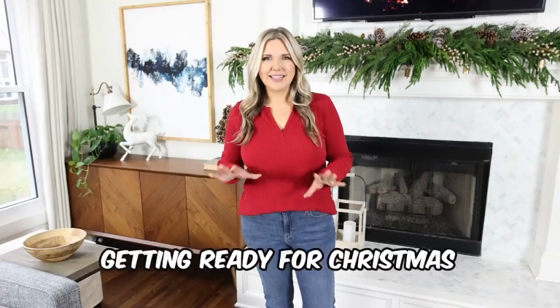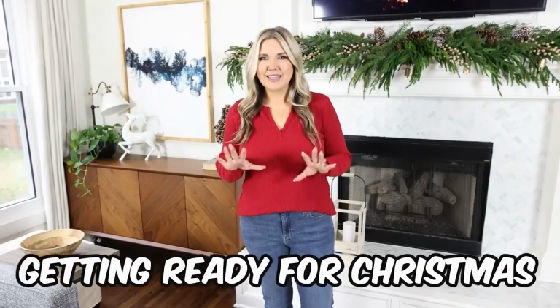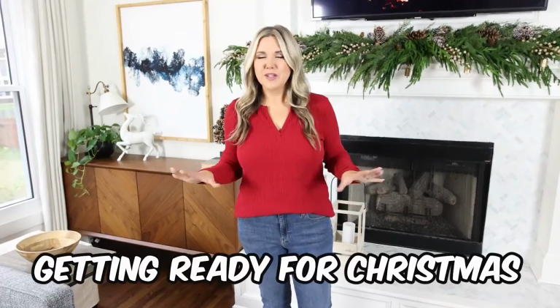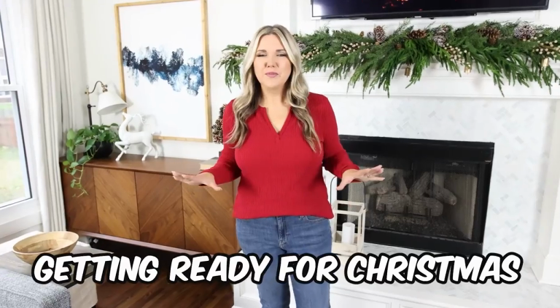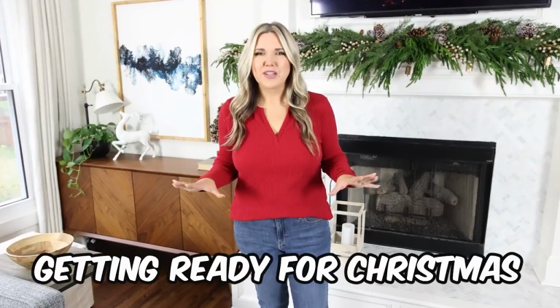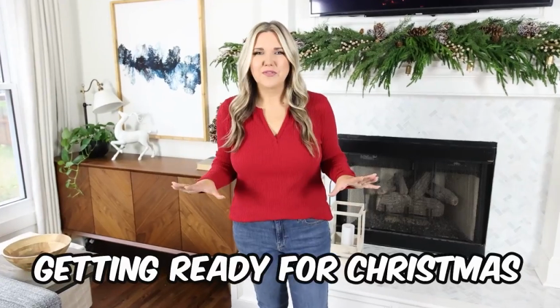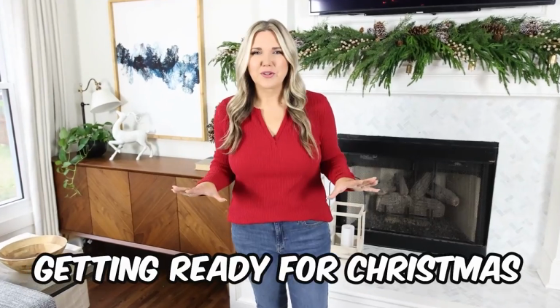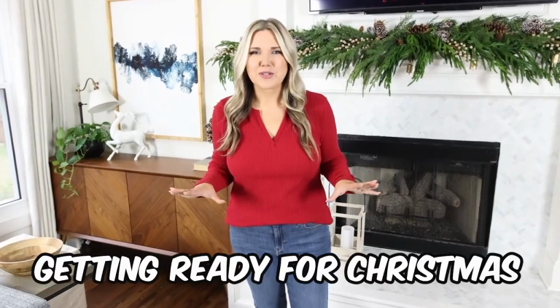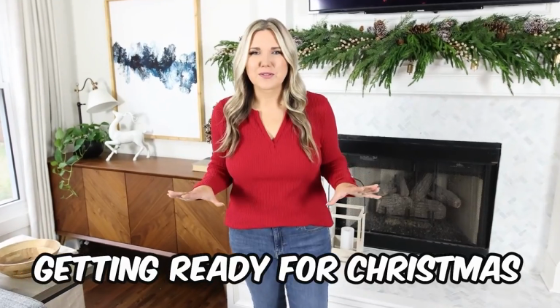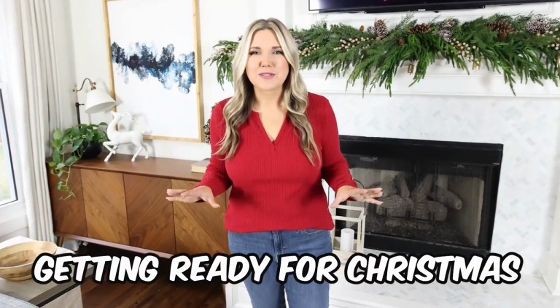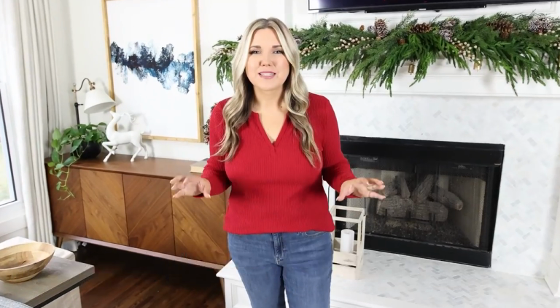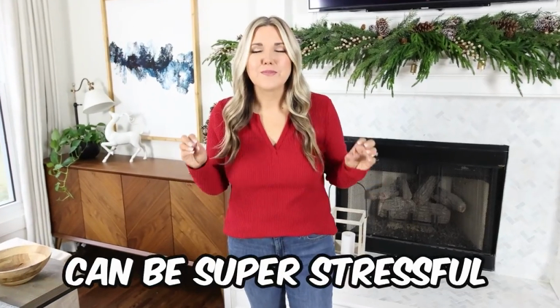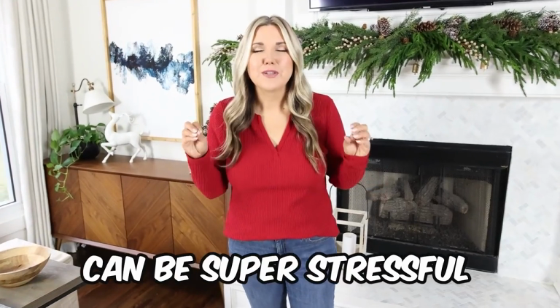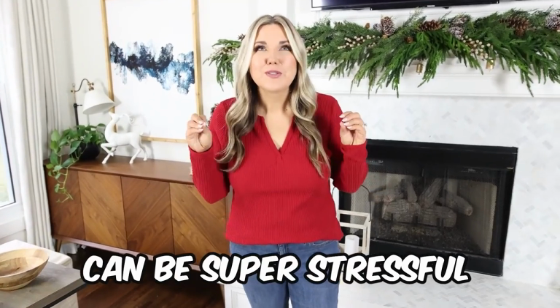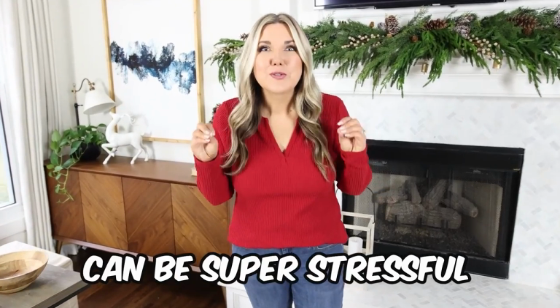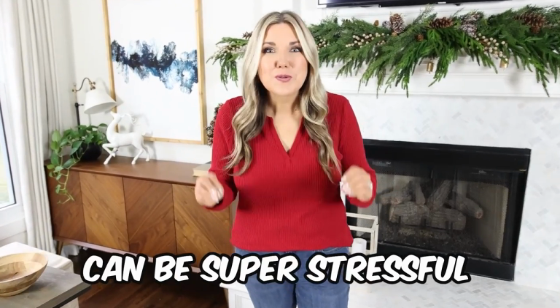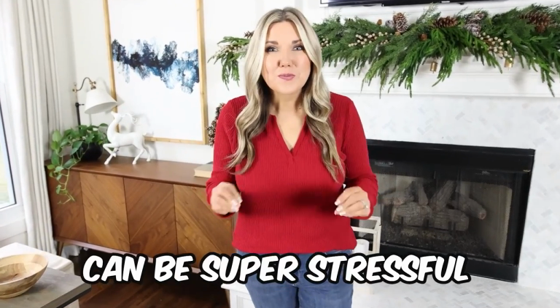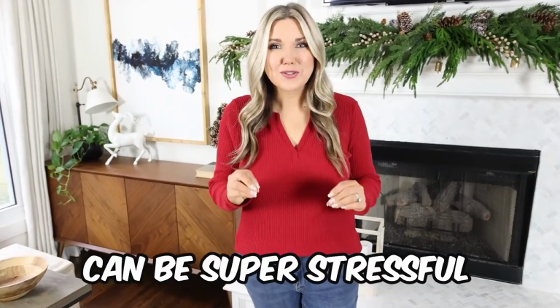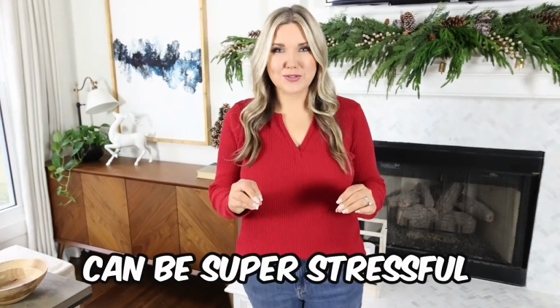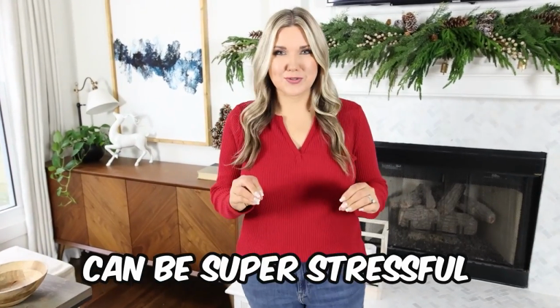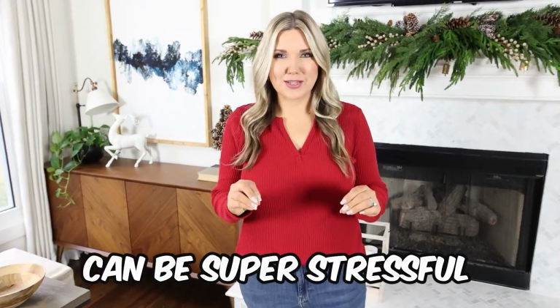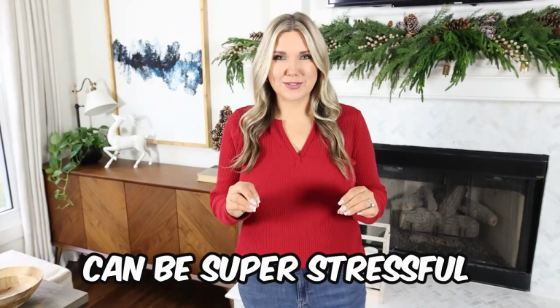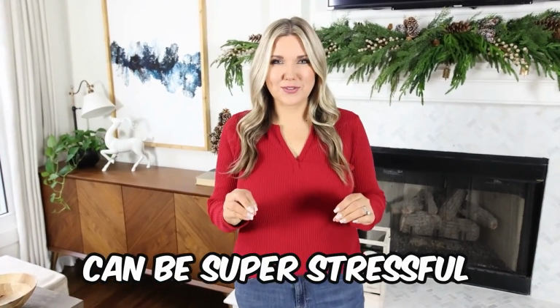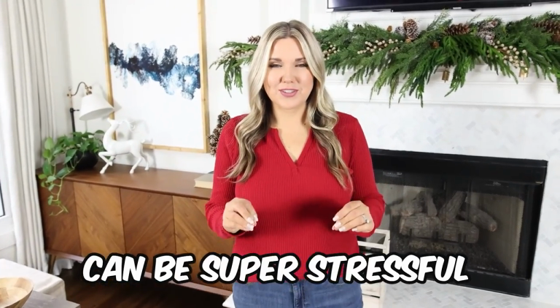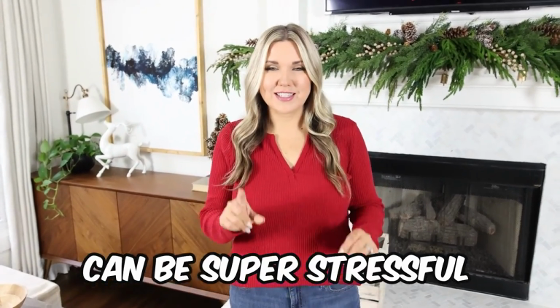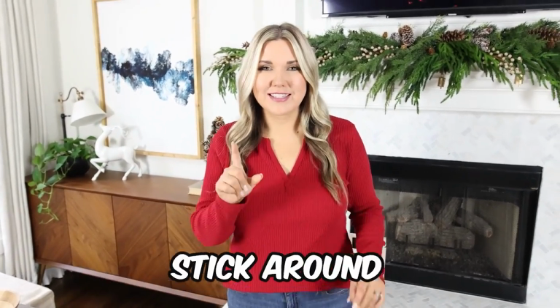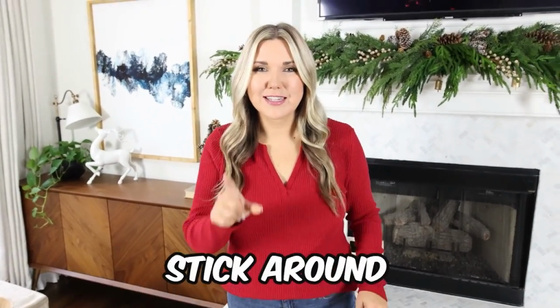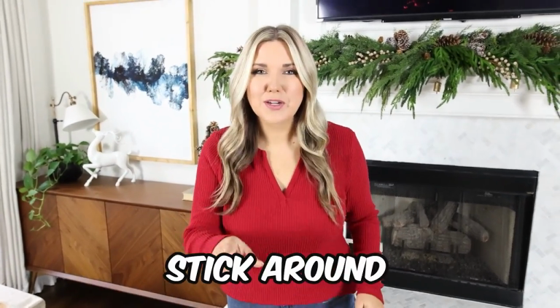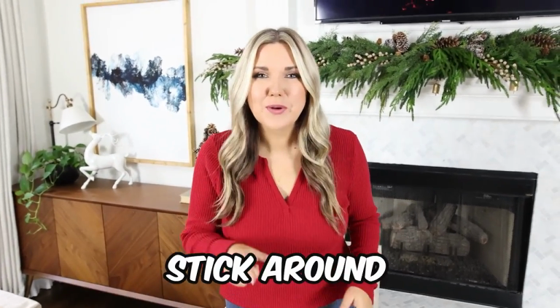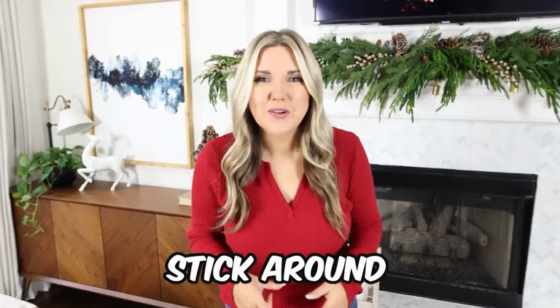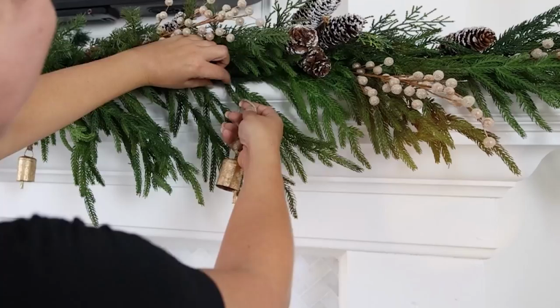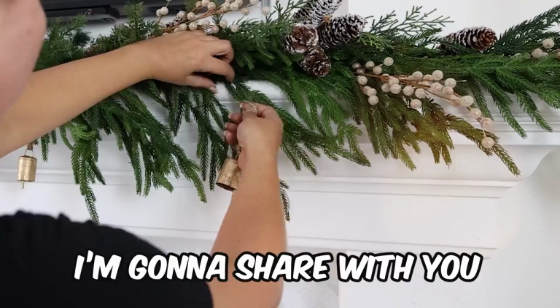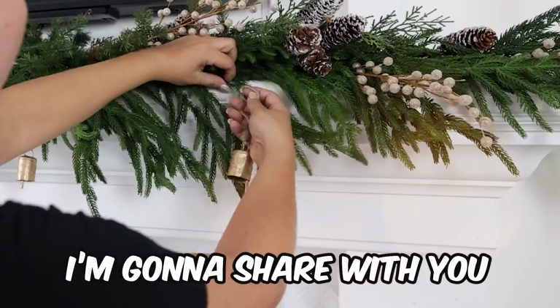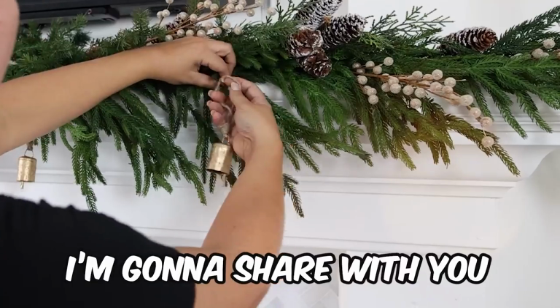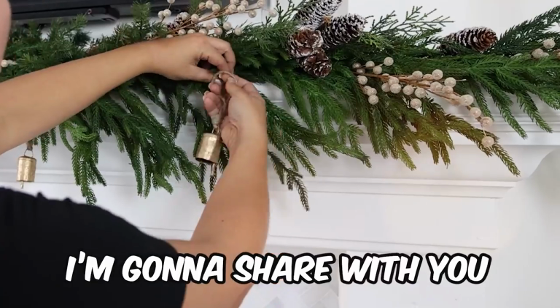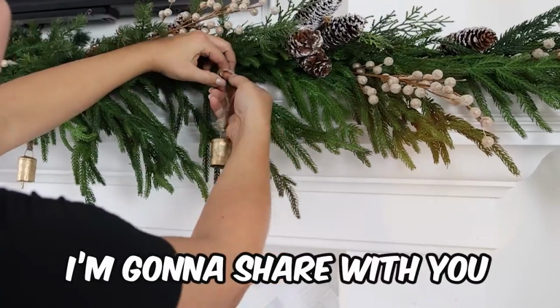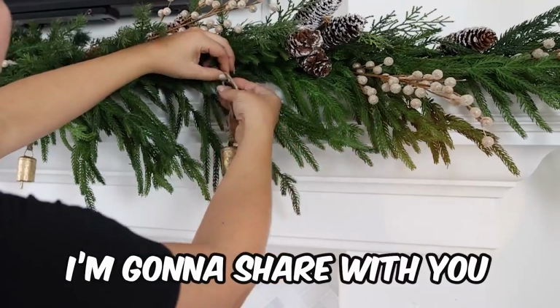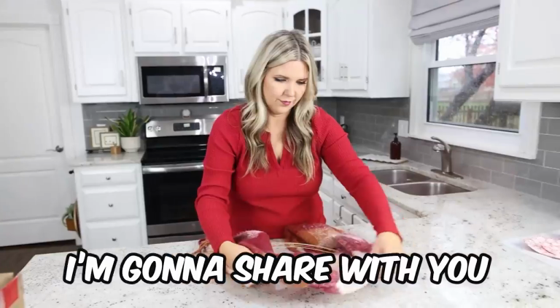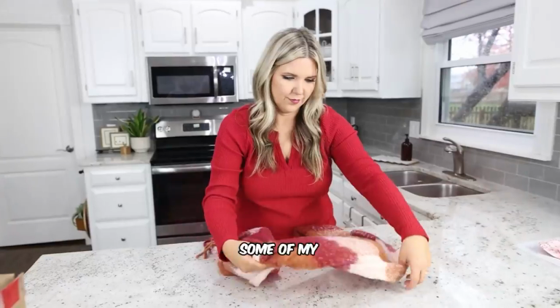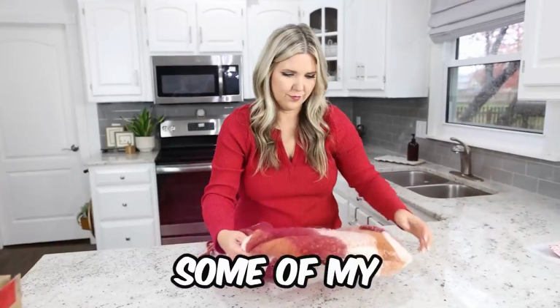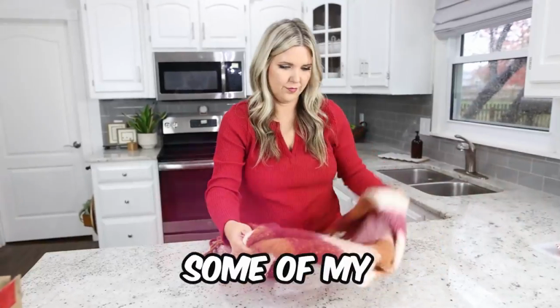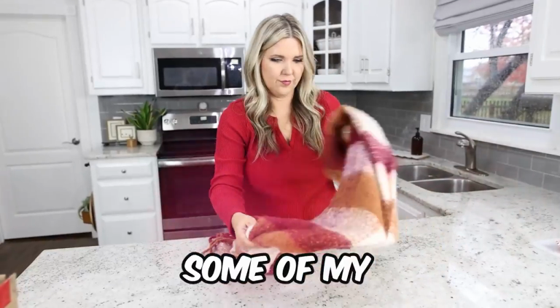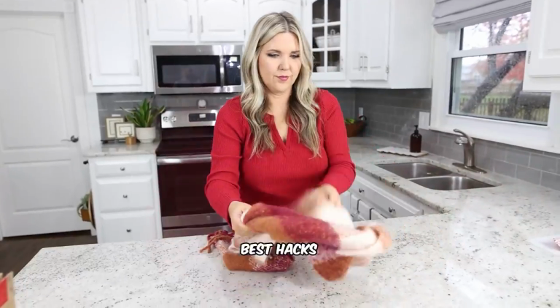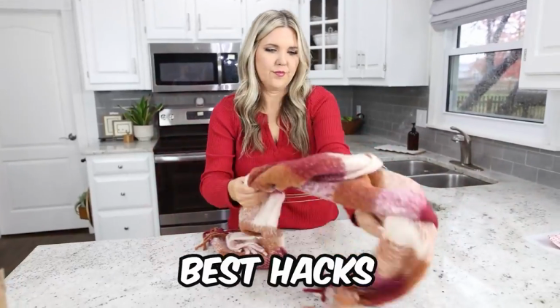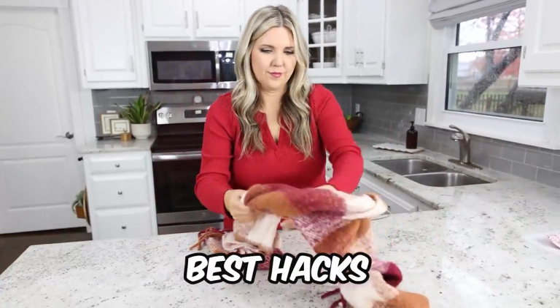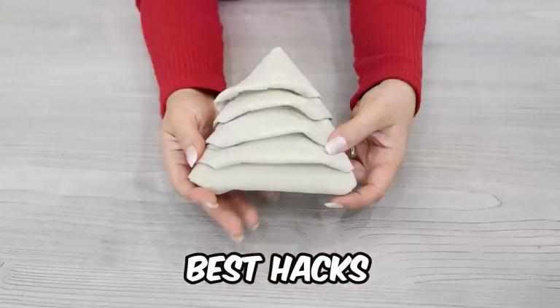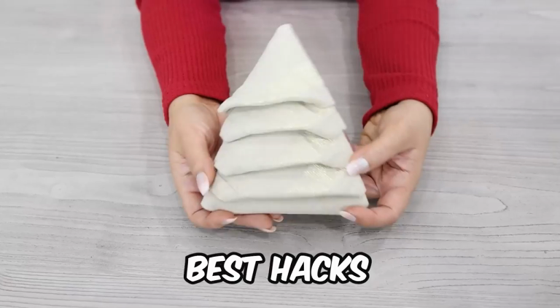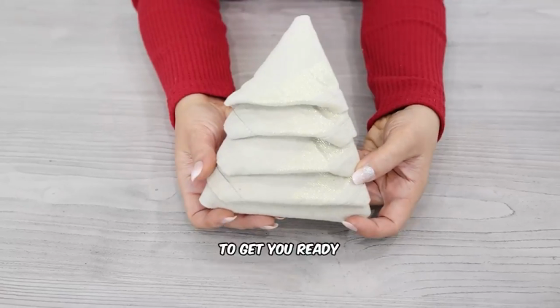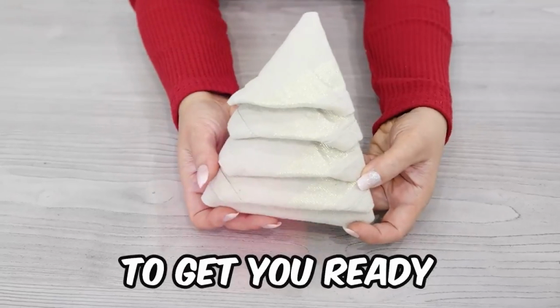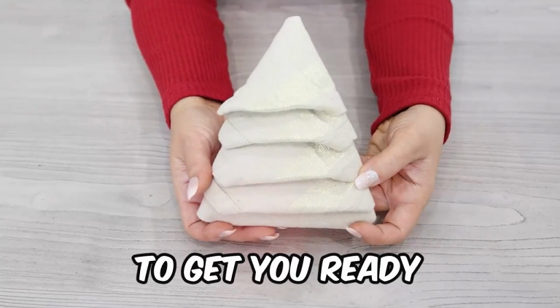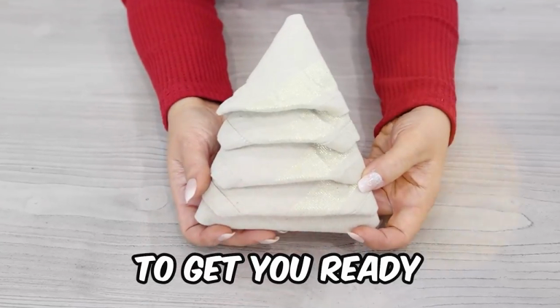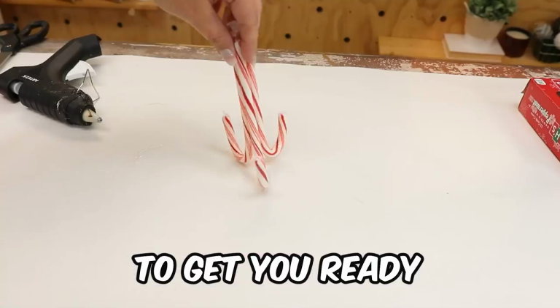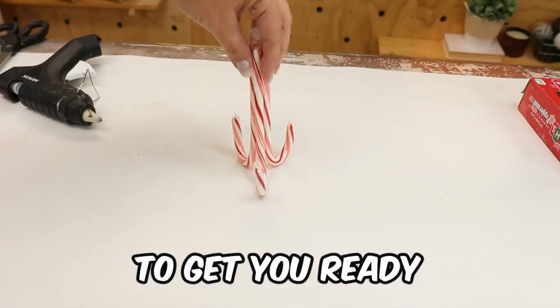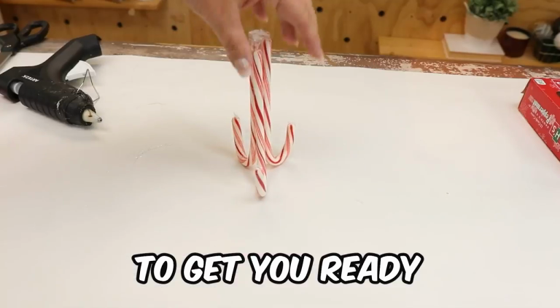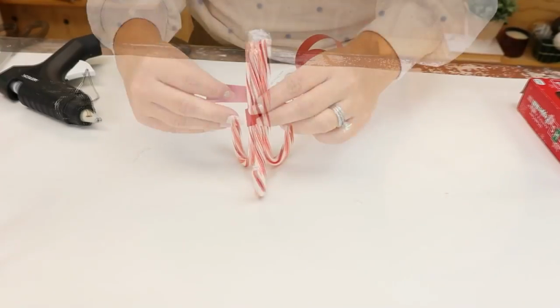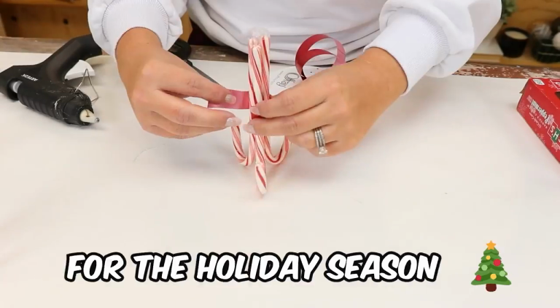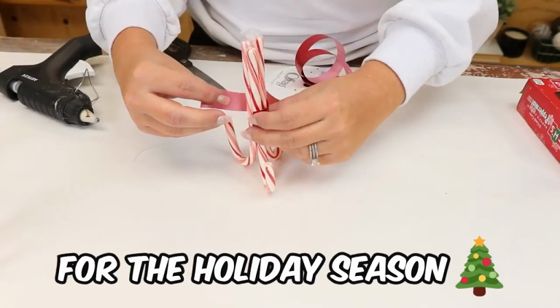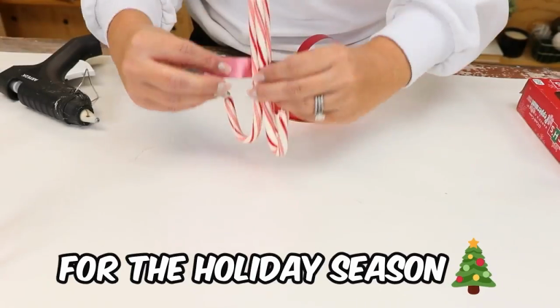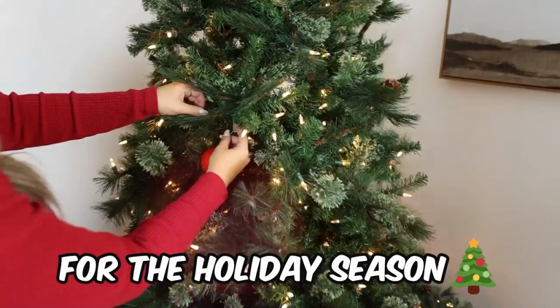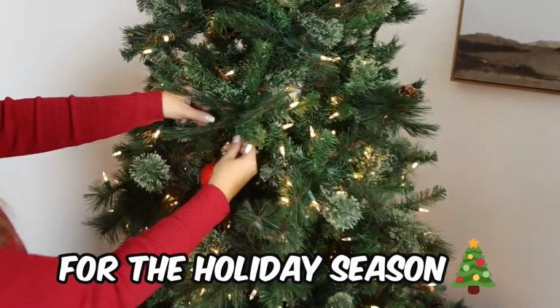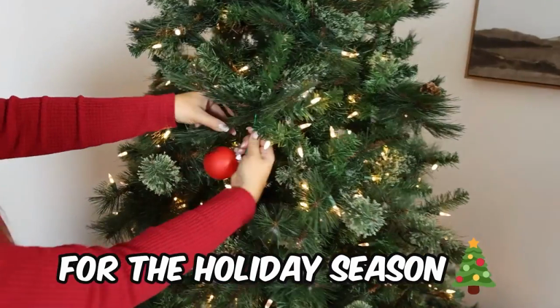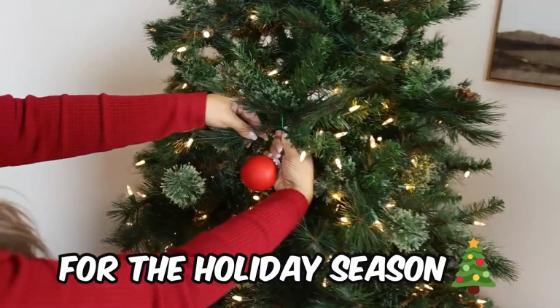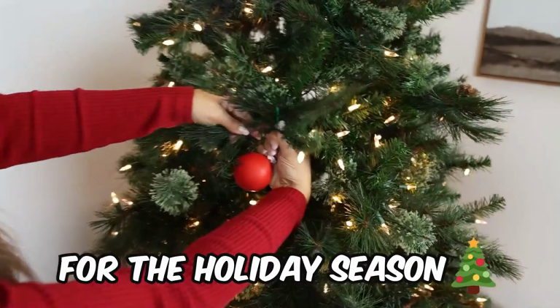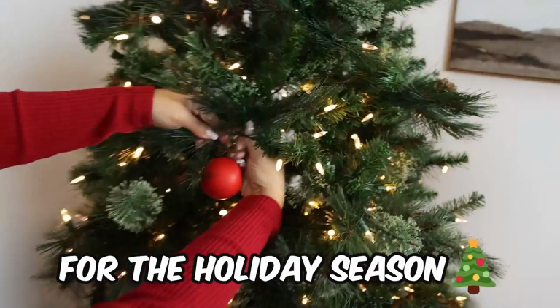Getting ready for Christmas can be super stressful. Stick around because I'm going to share with you some of my best hacks to get you ready for the holiday season.